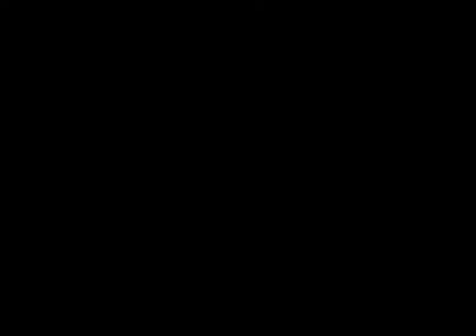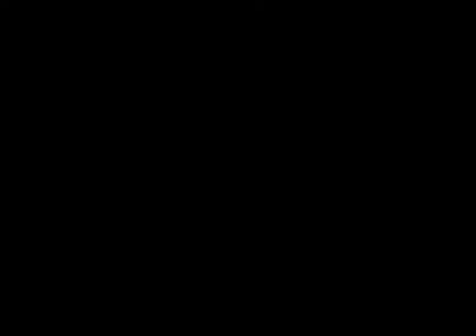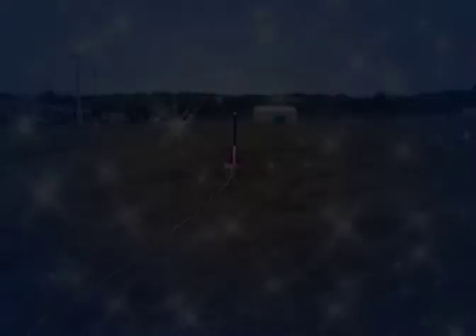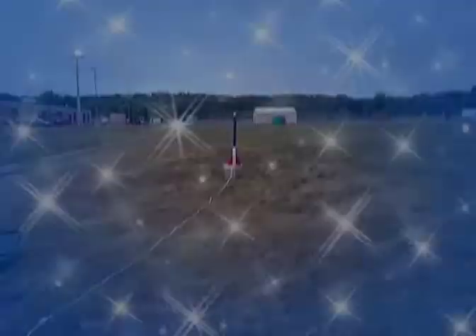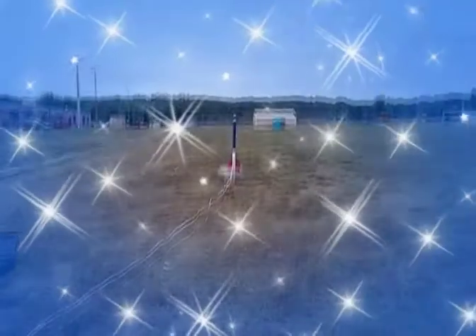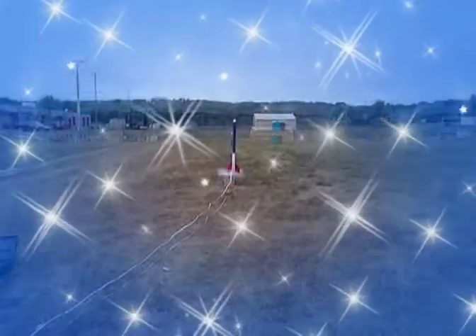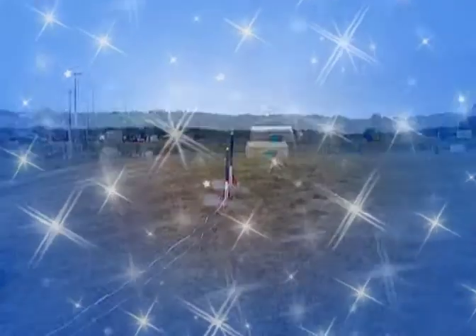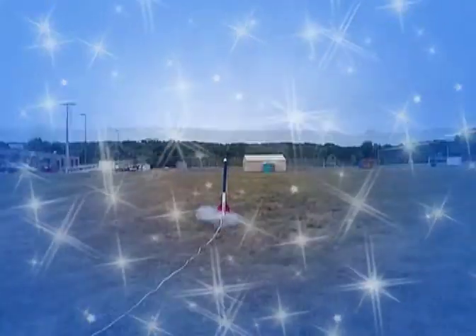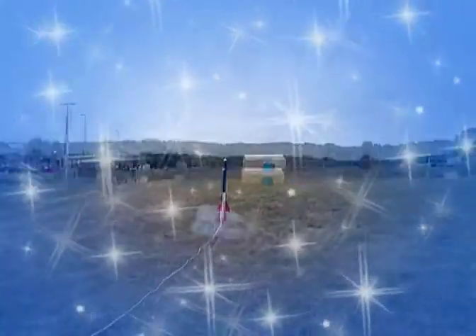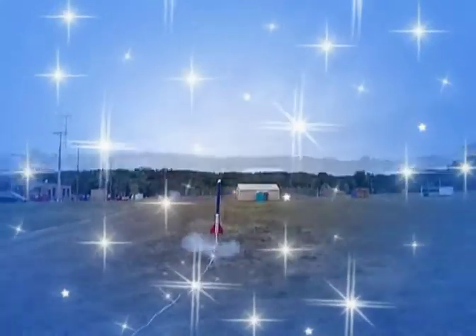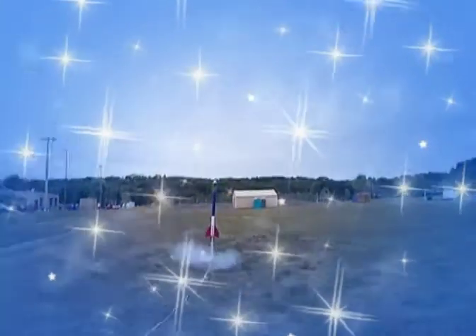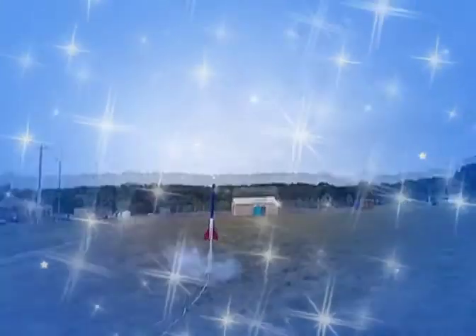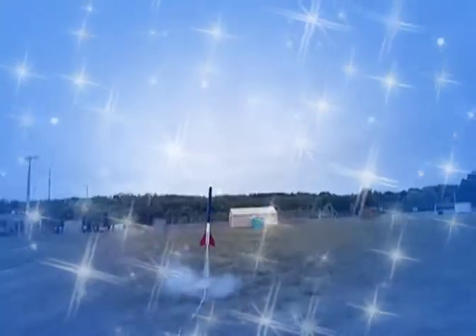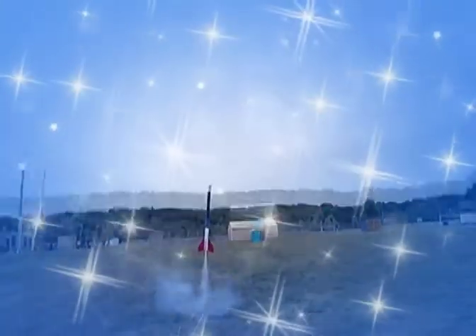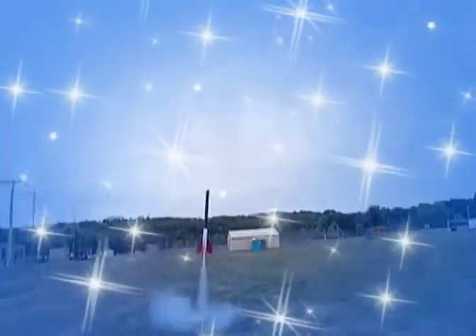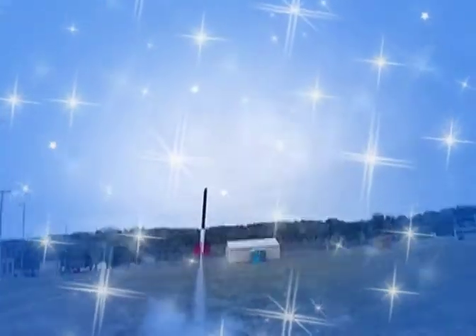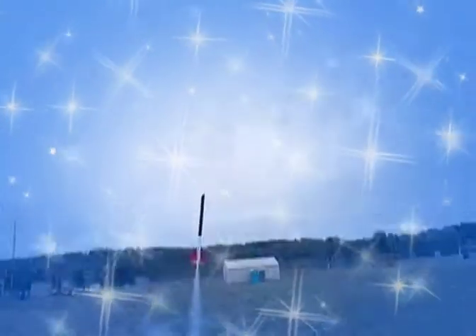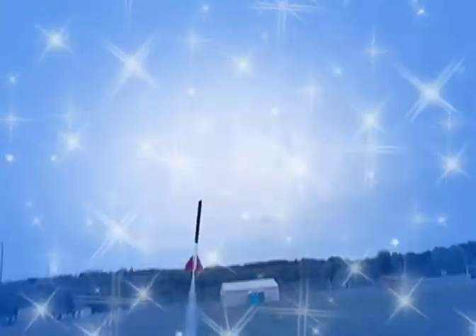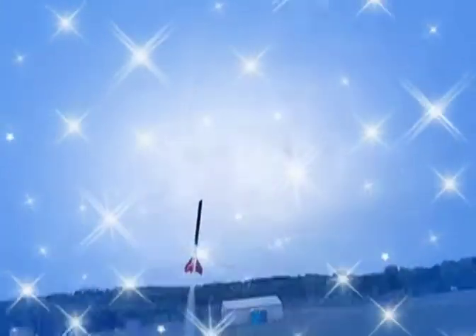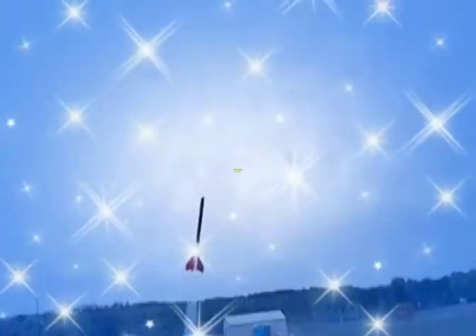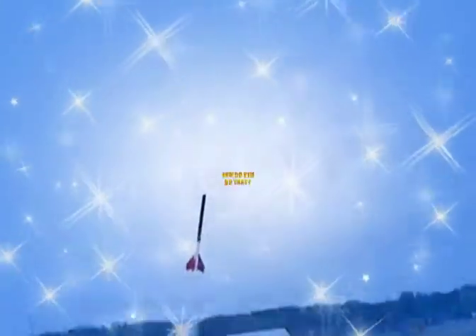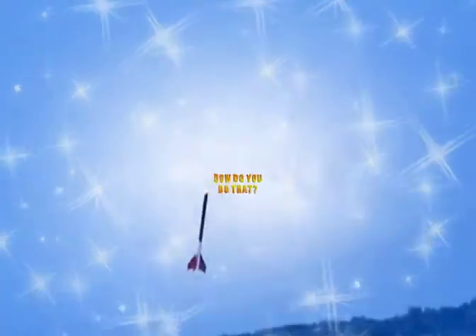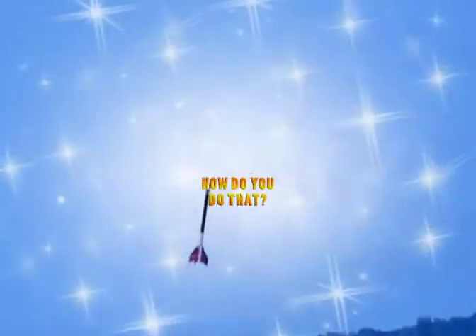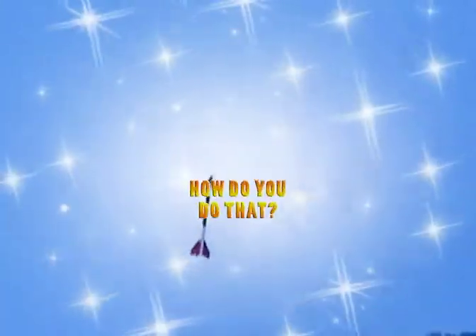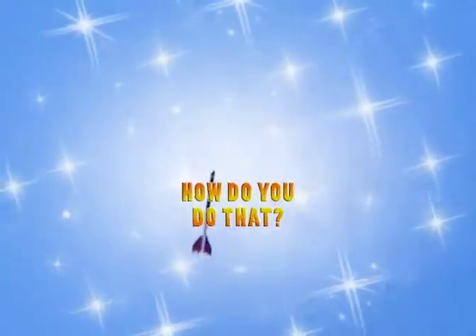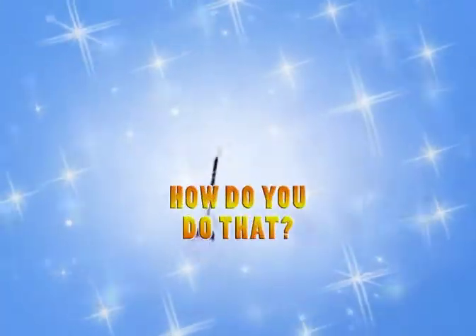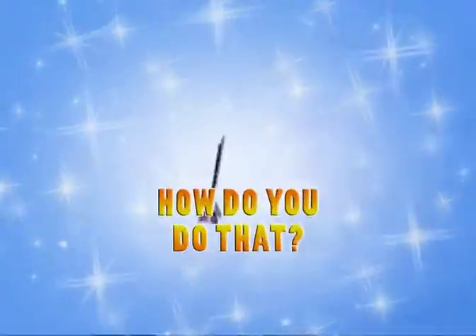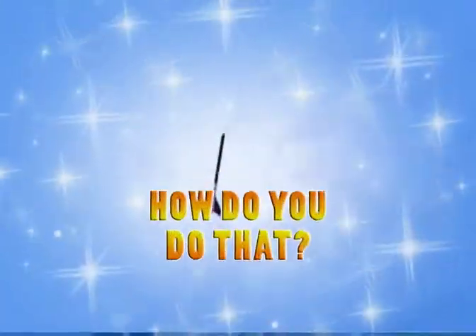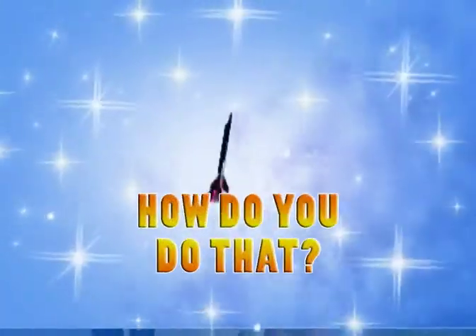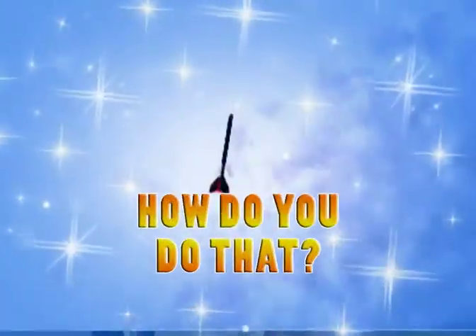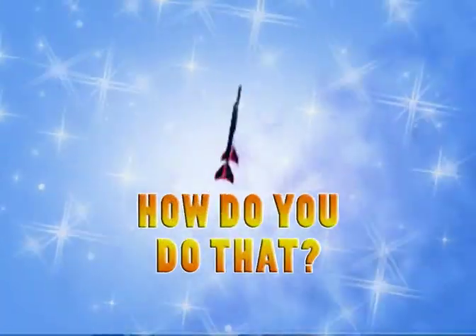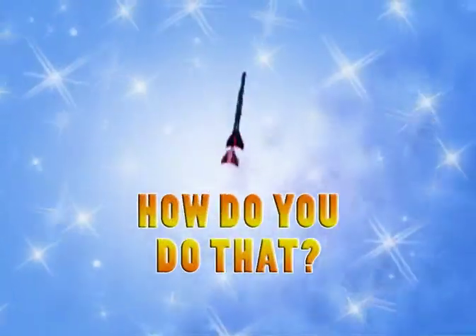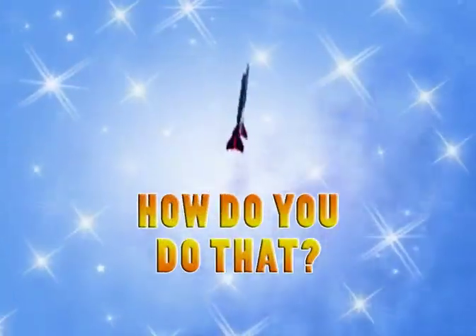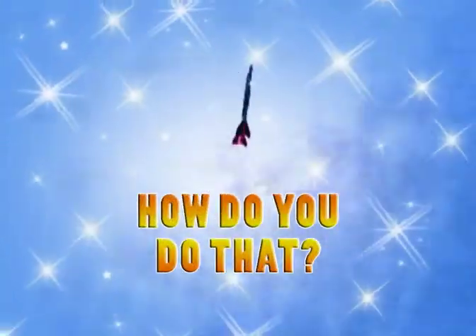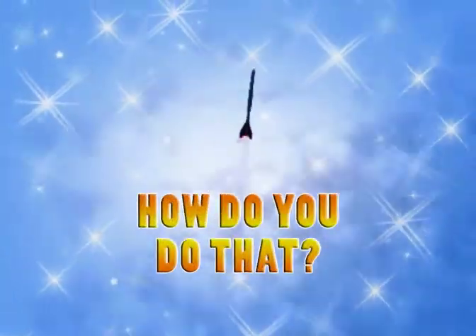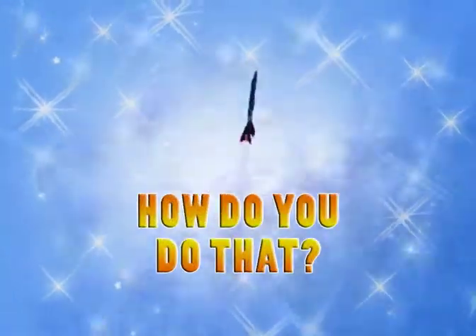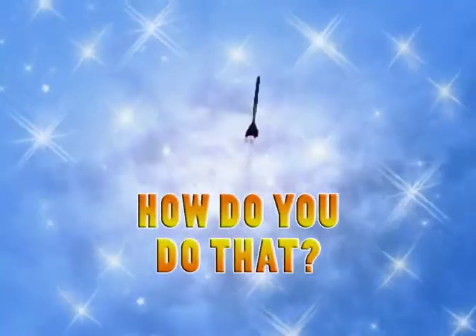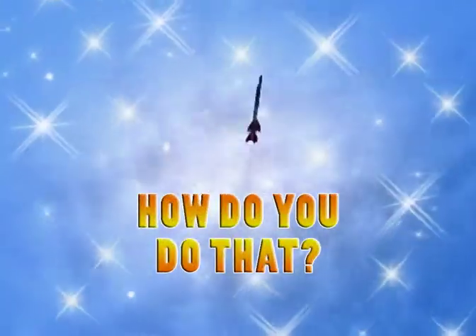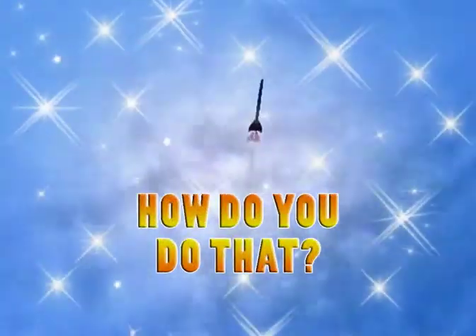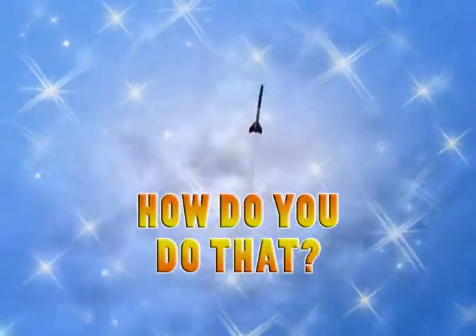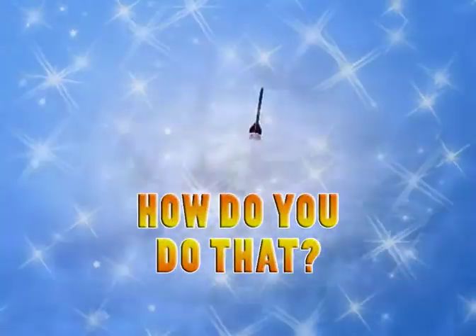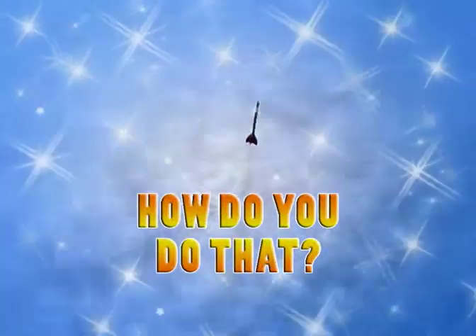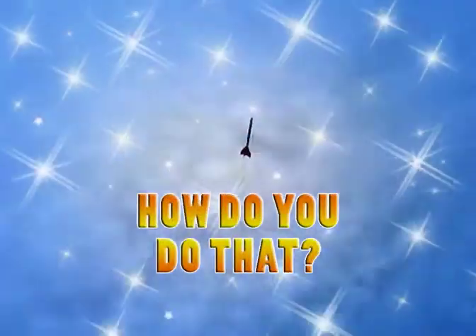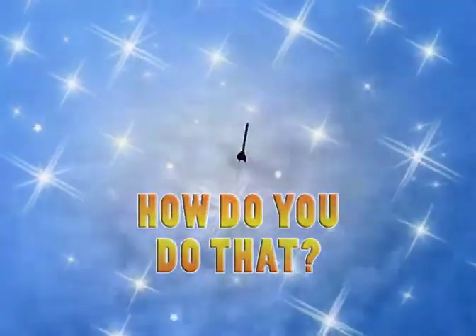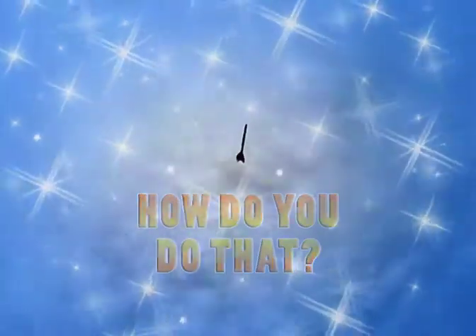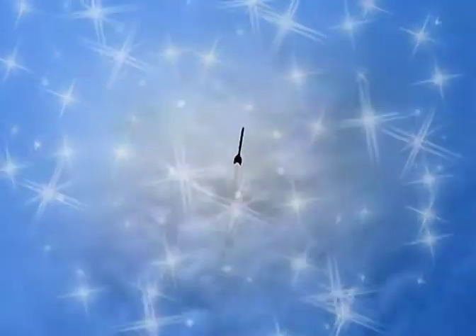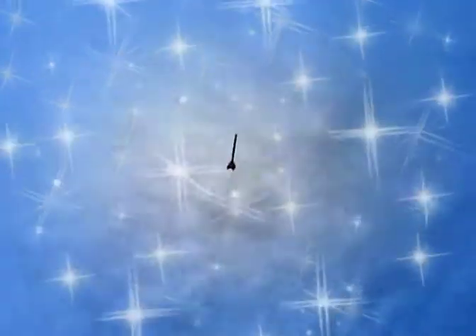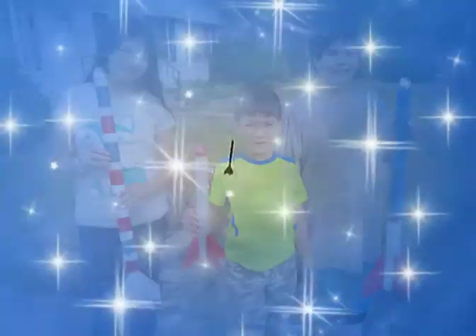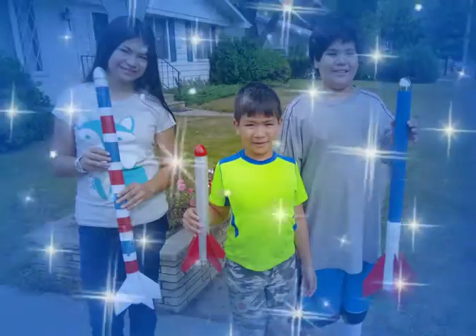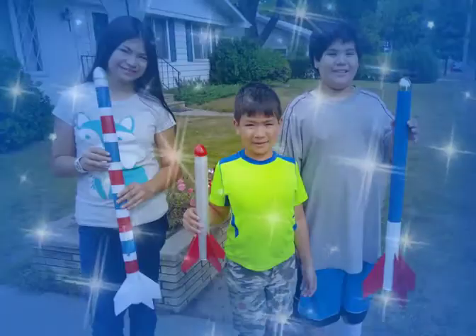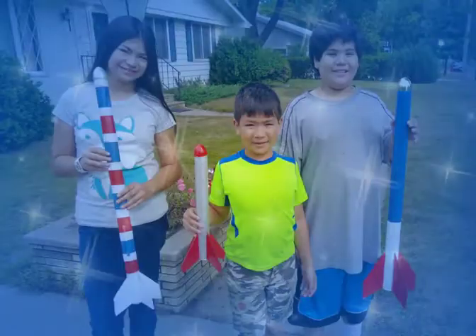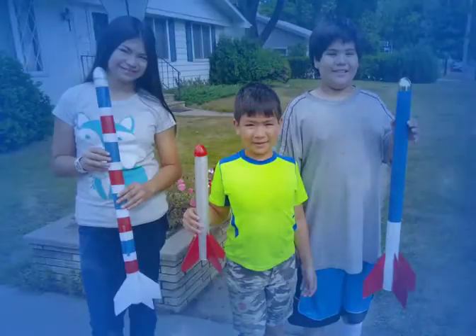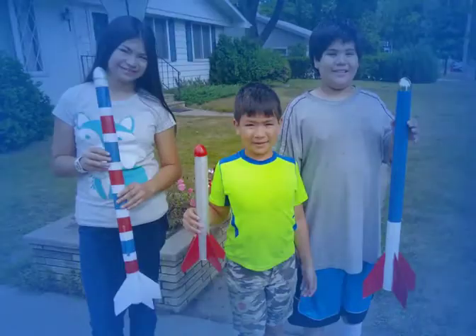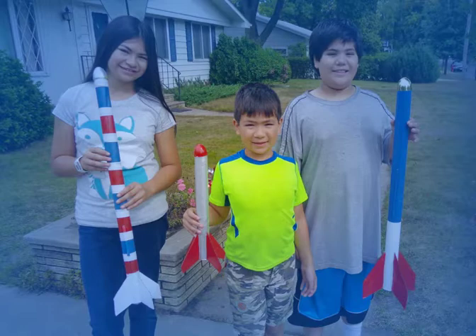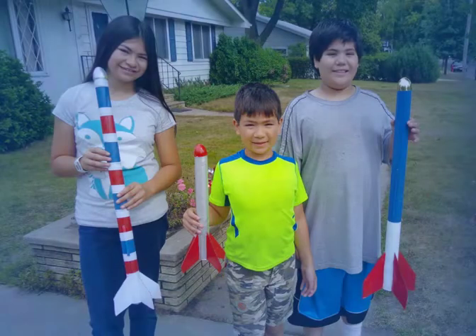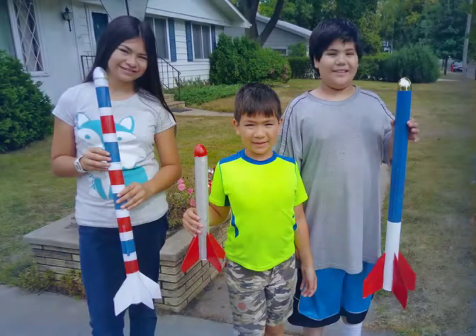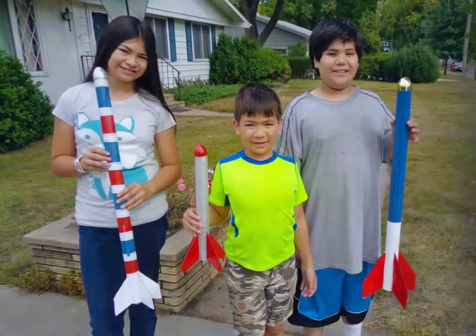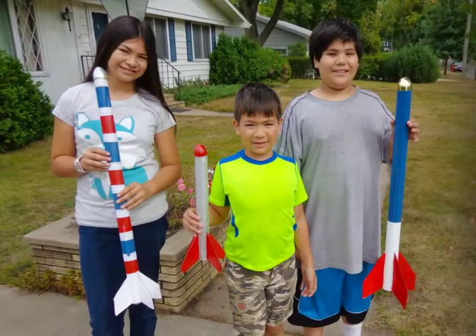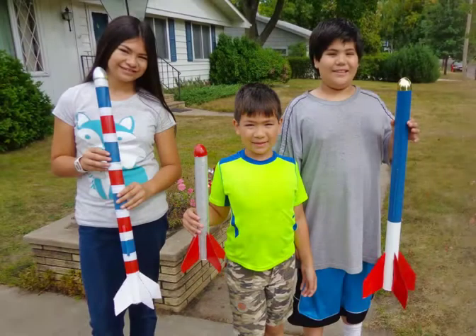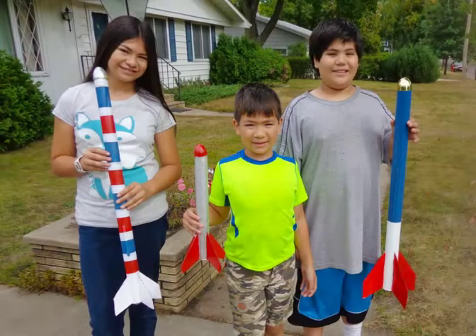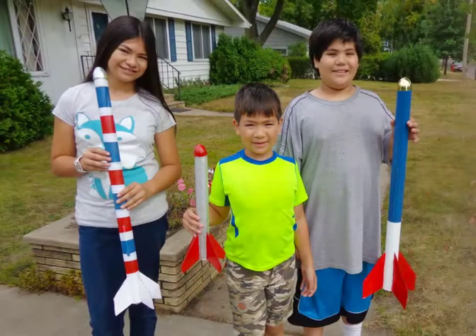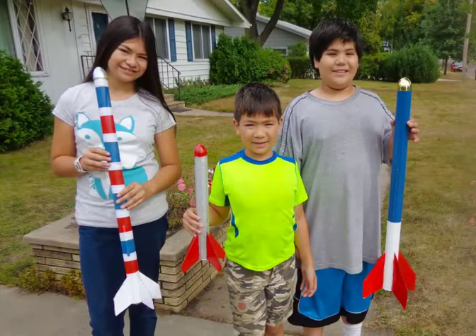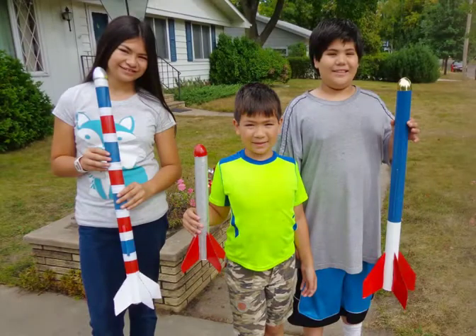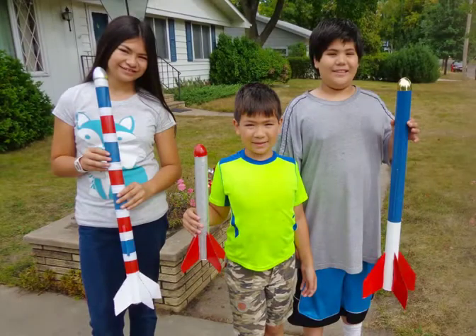And now it's time for... How do you do that? It's not hard to make a rocket that flies.